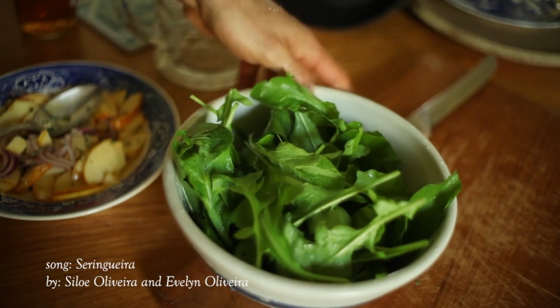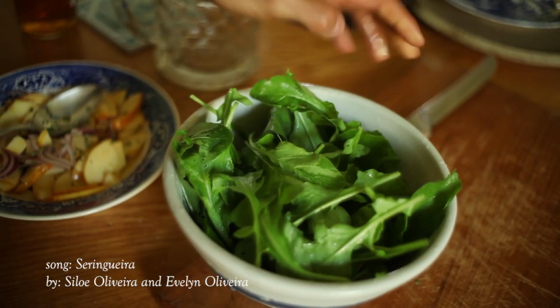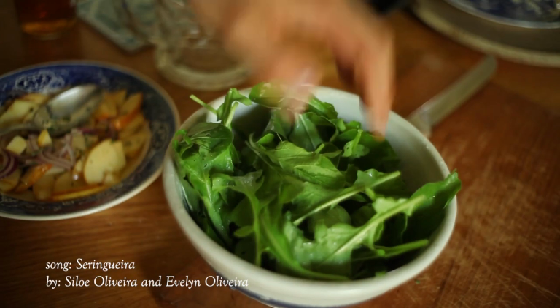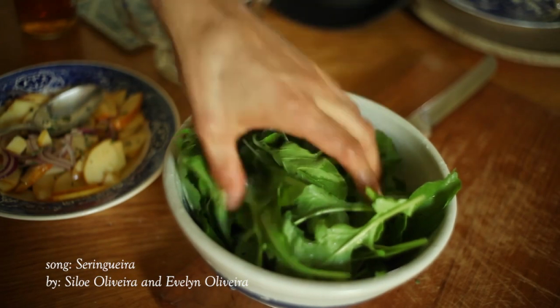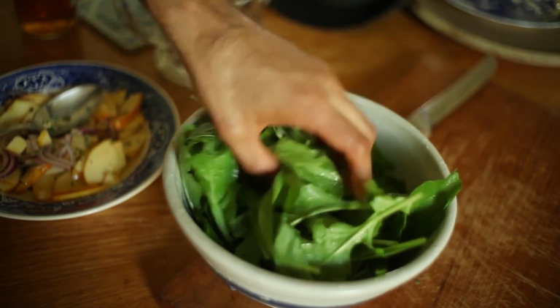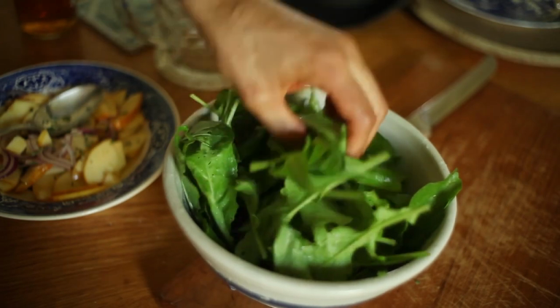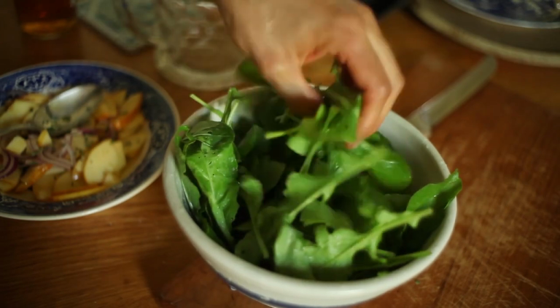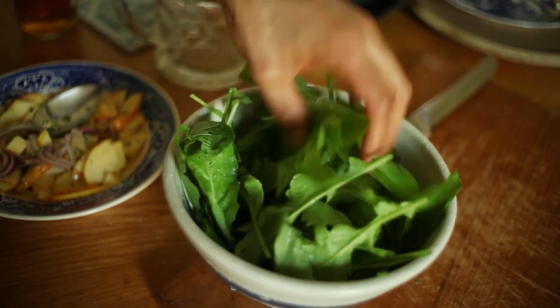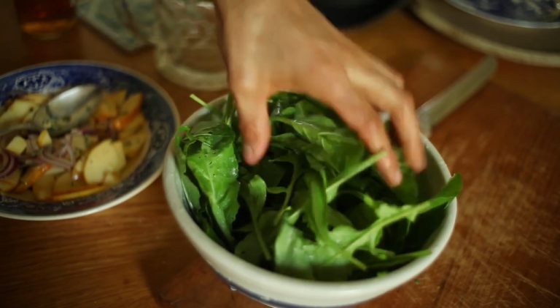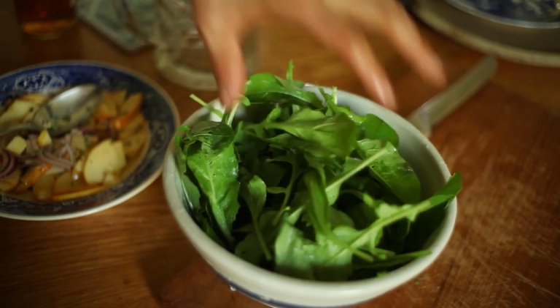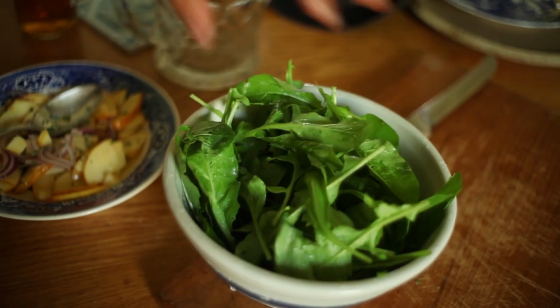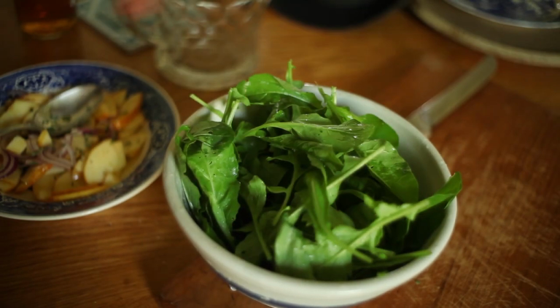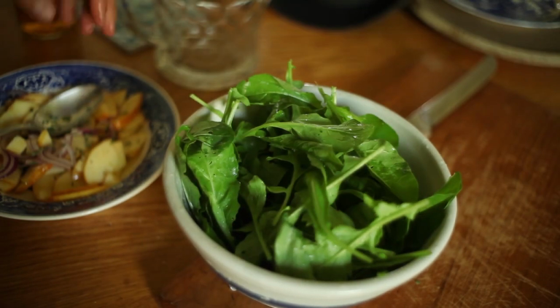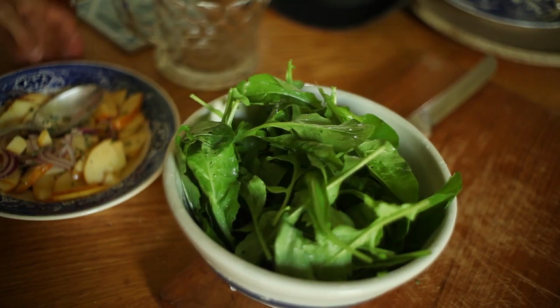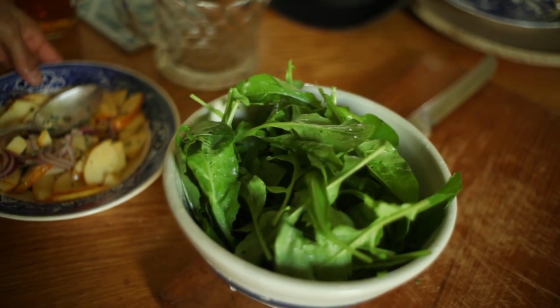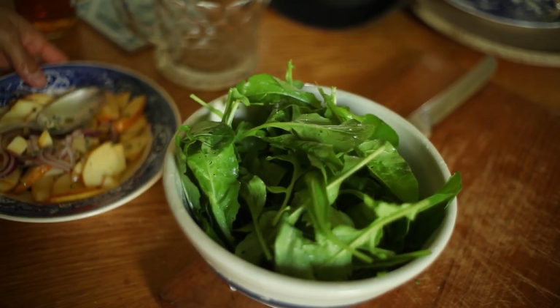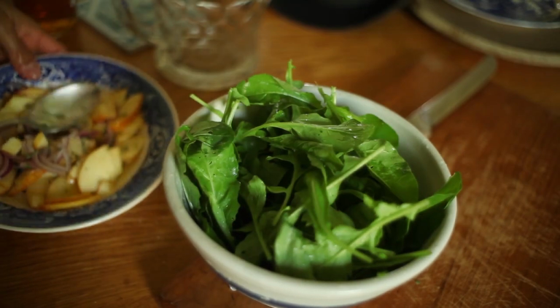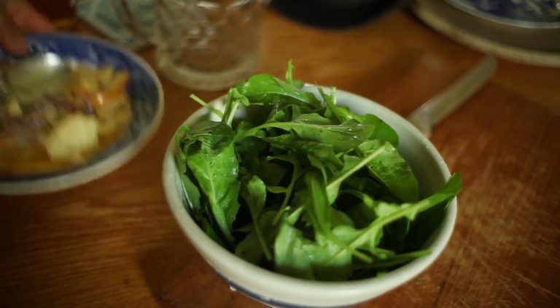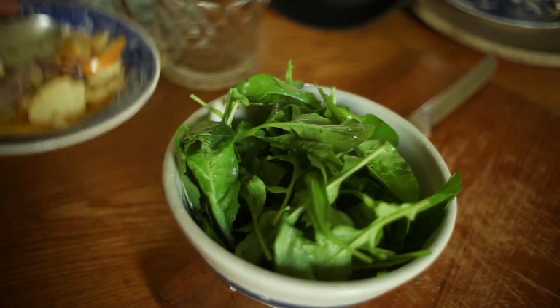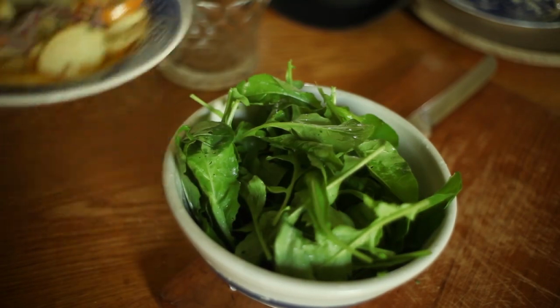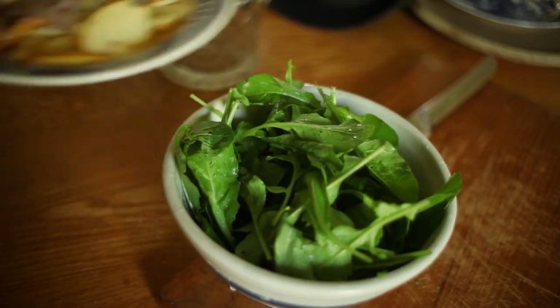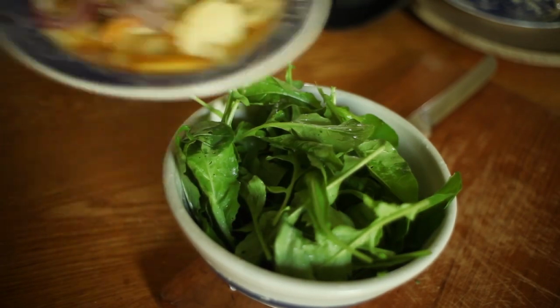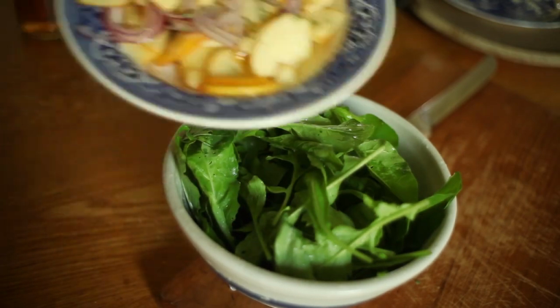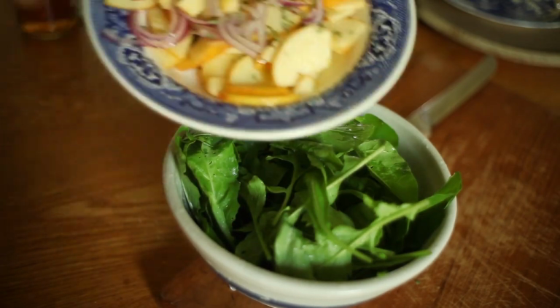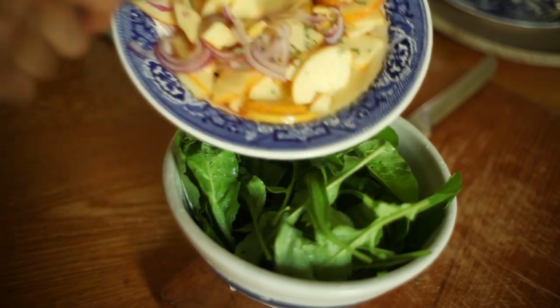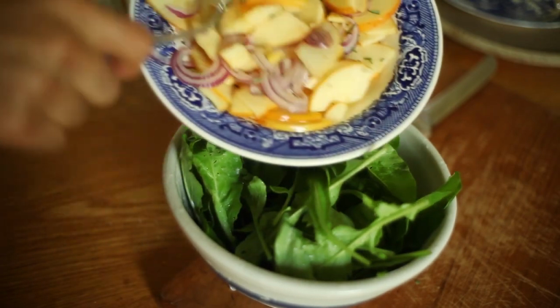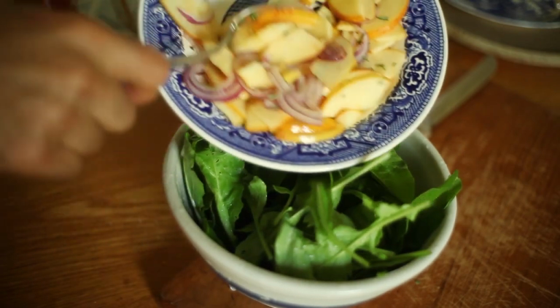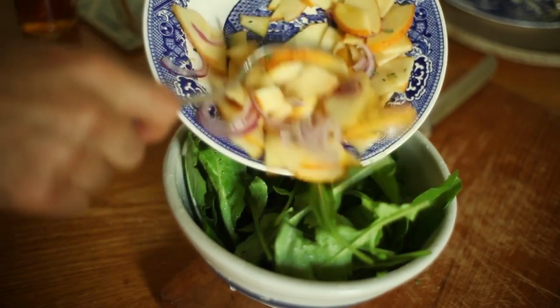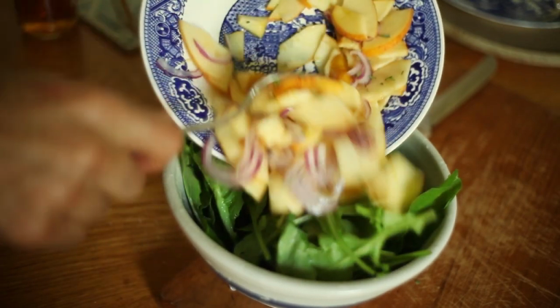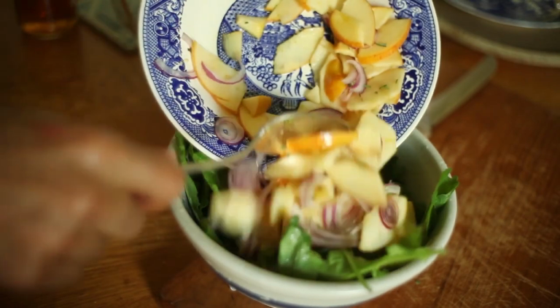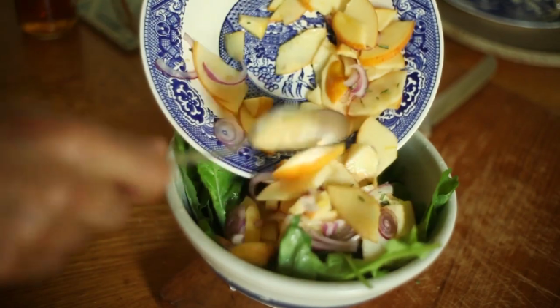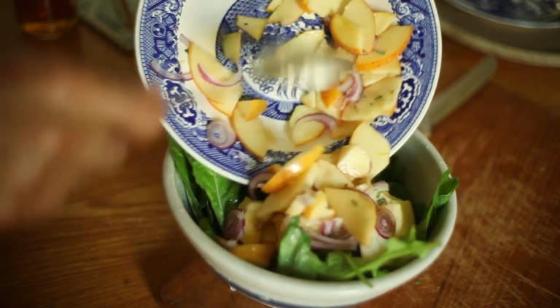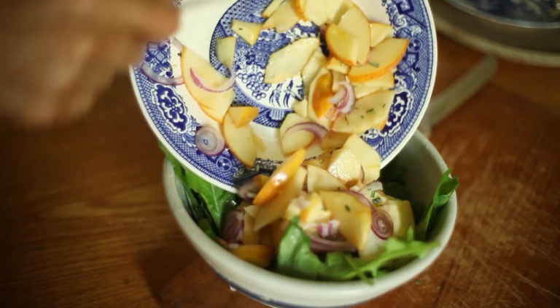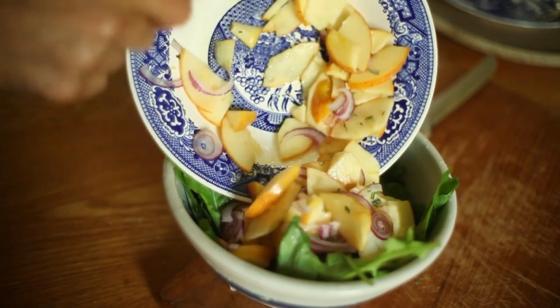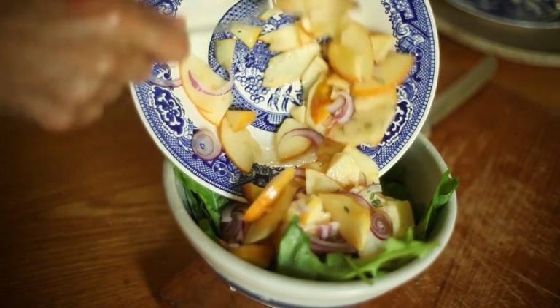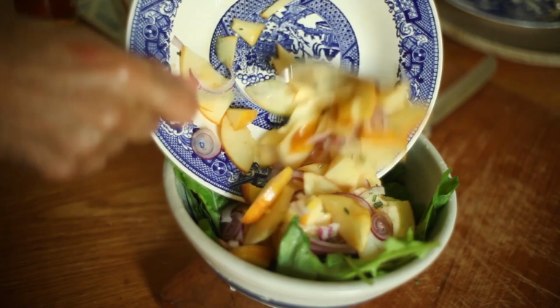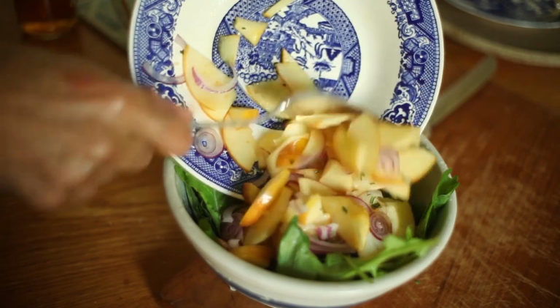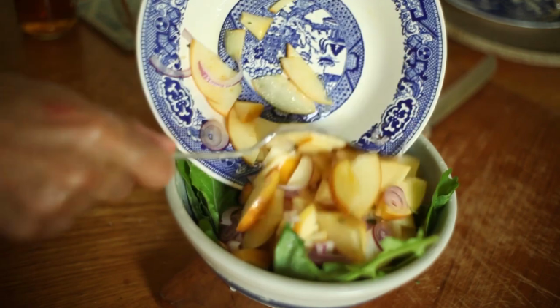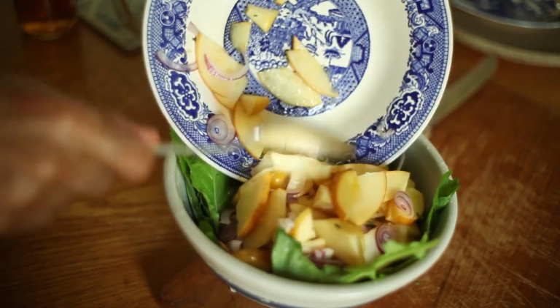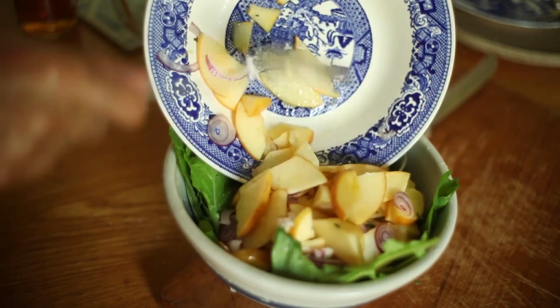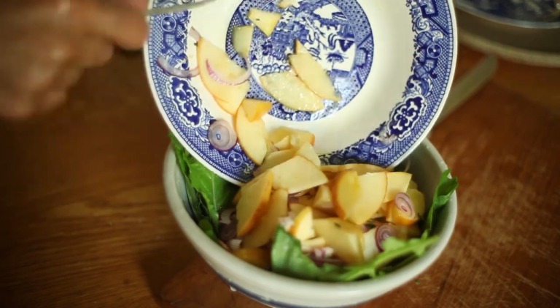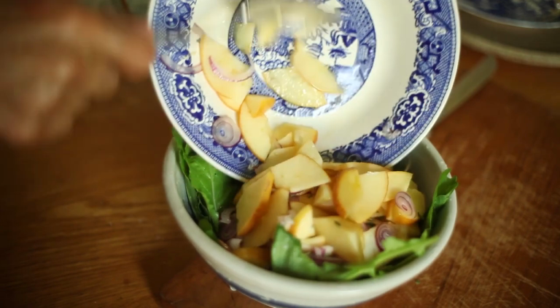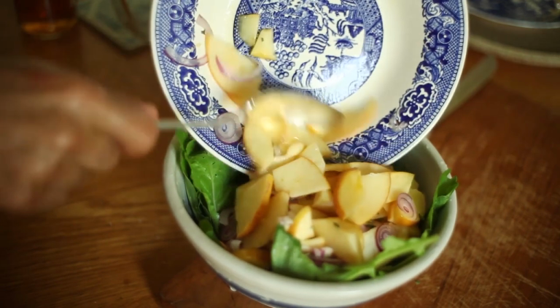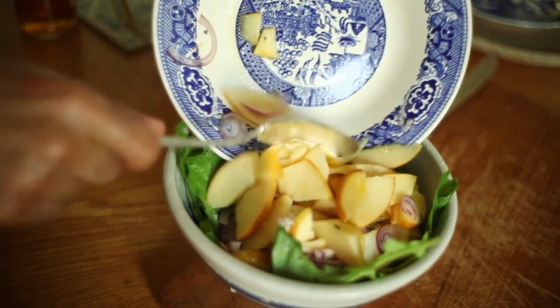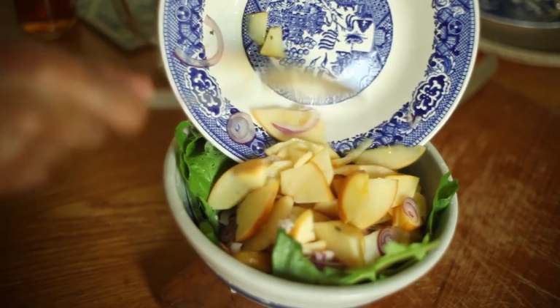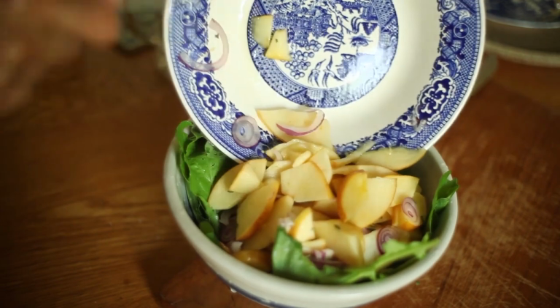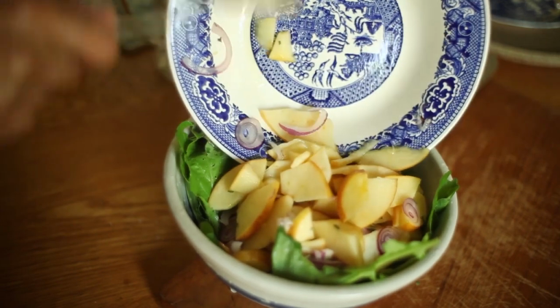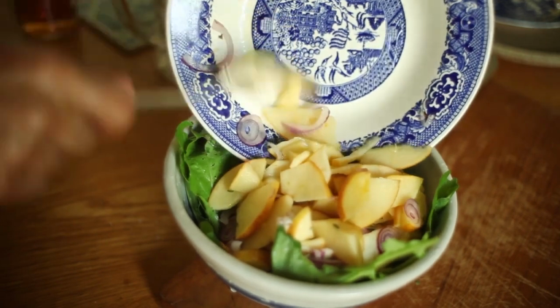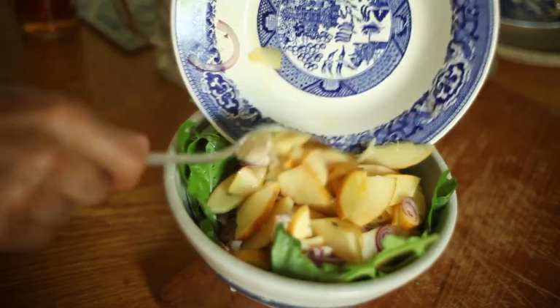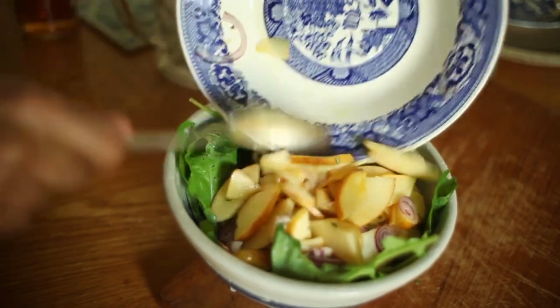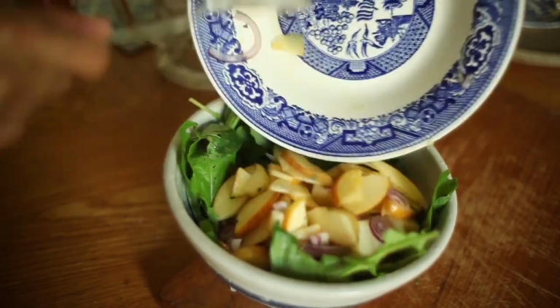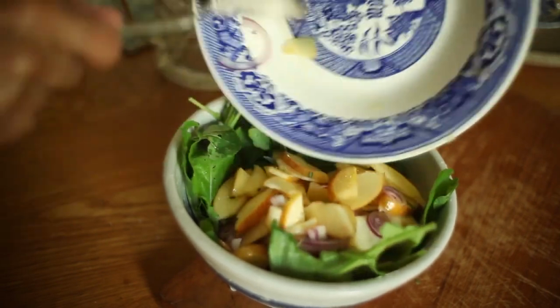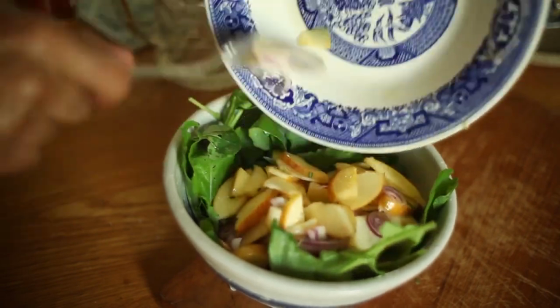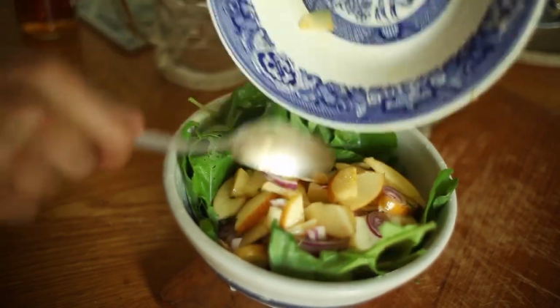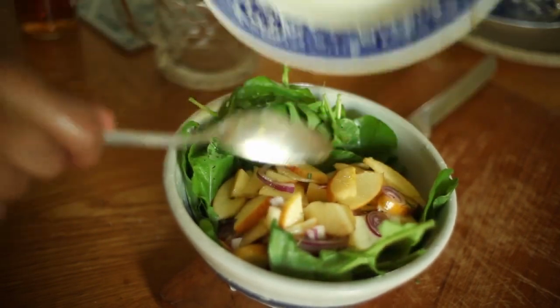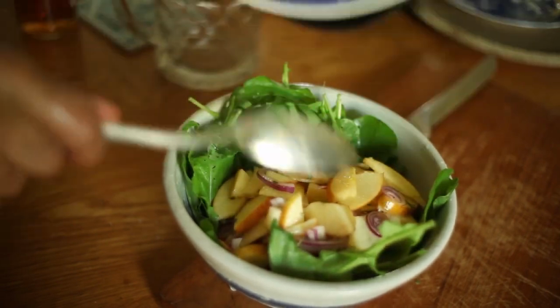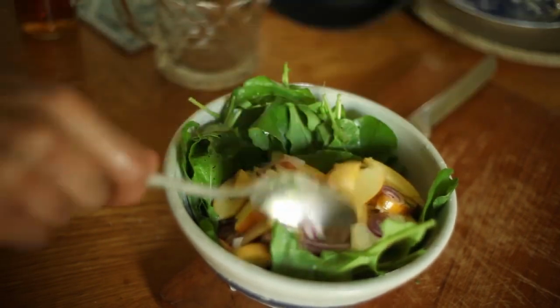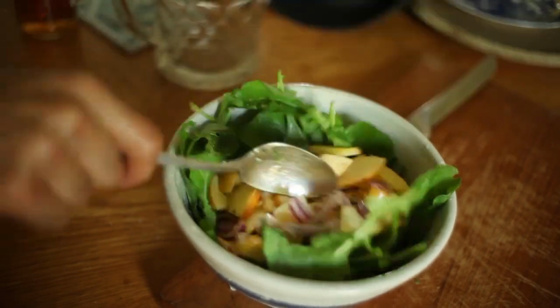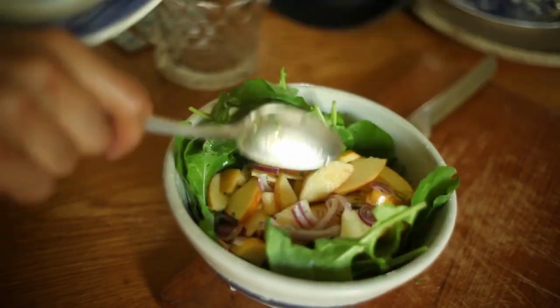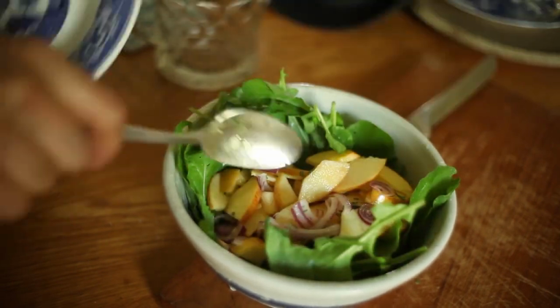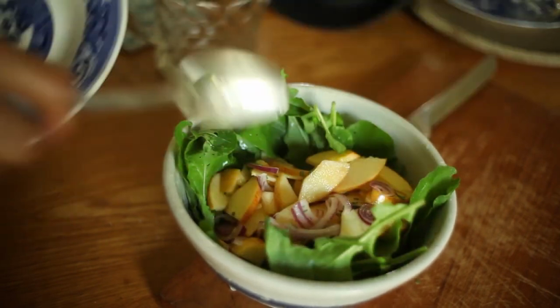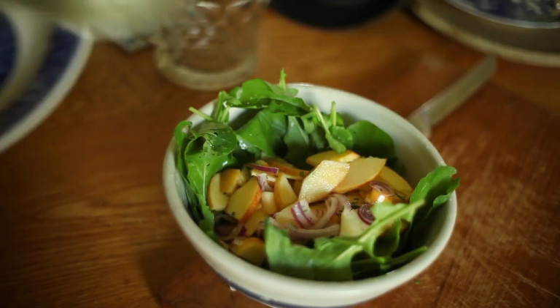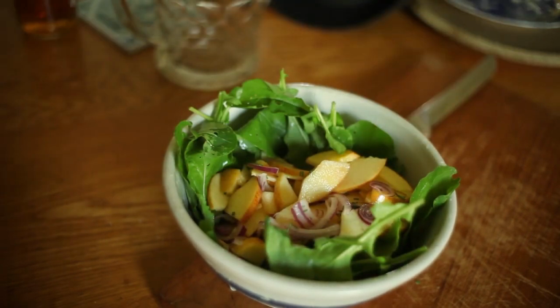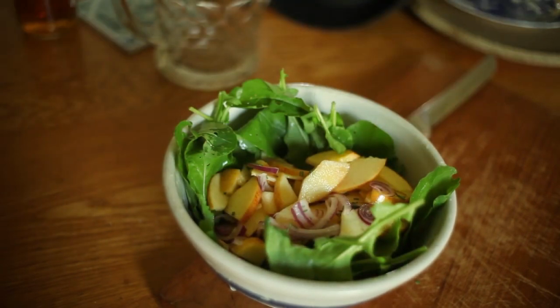By this time, the arugula leaves had crisped up. All I needed to do was to rinse them and then add them to my salad.